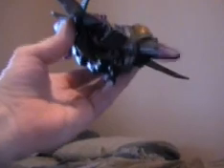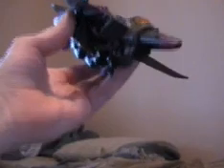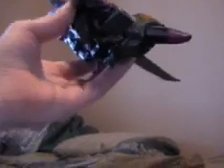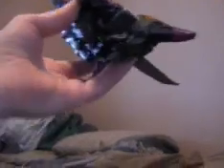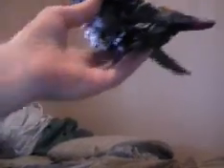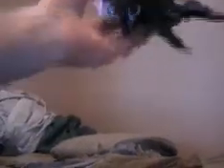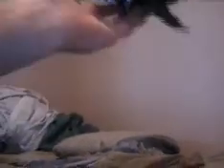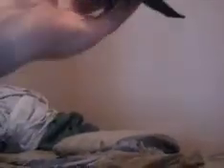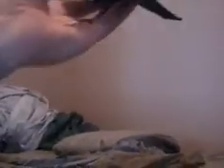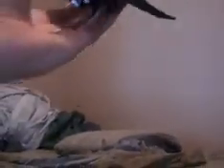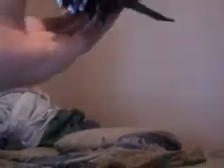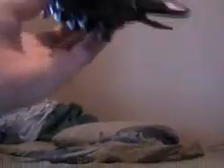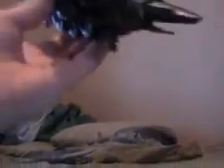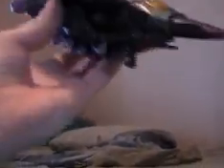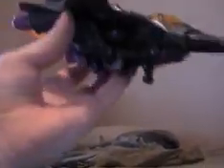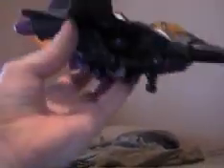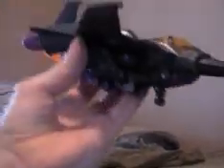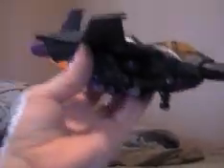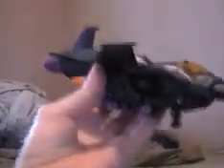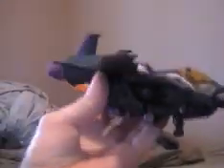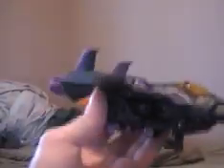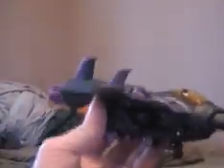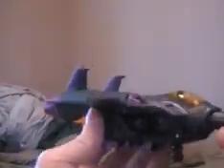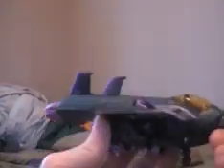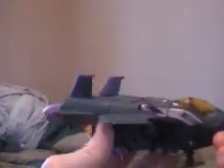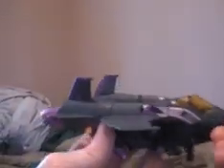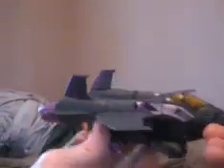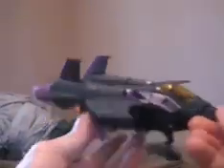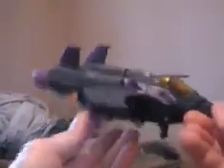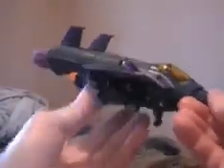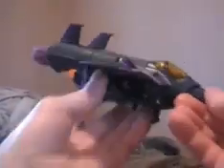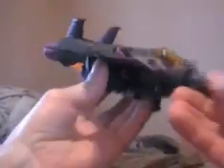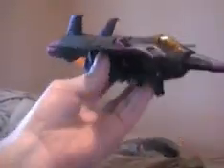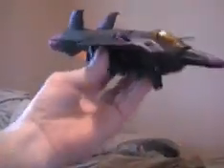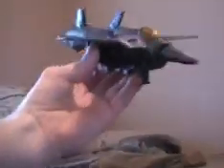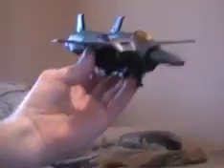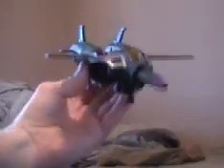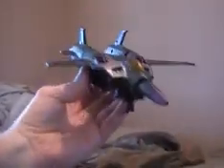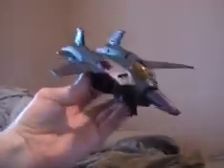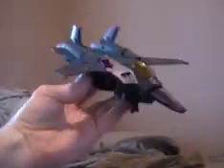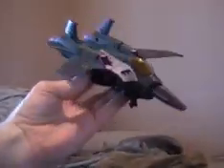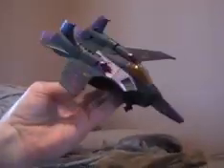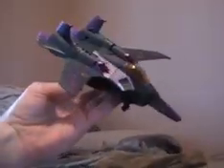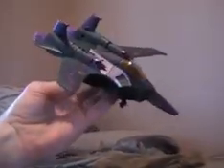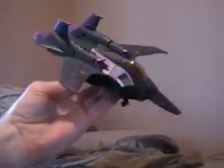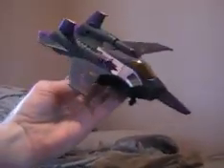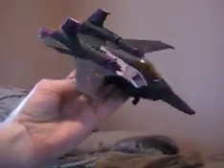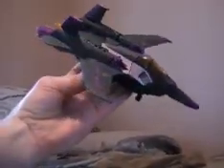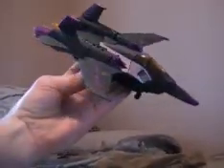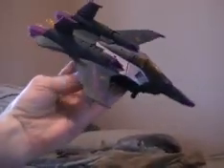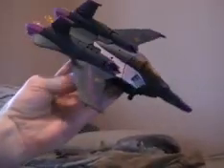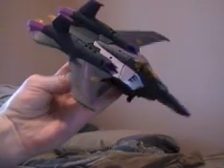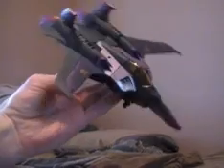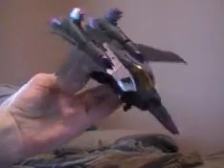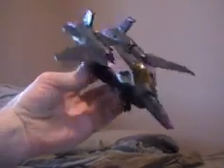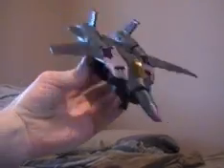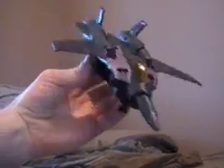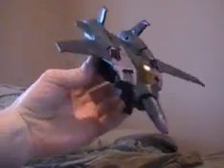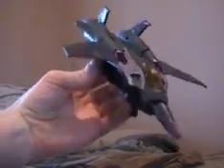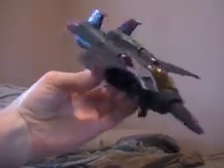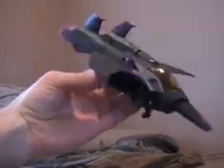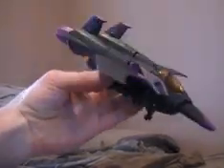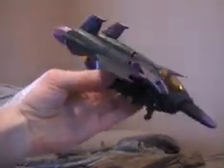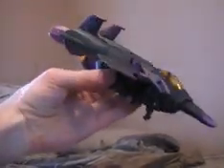Hey, what's up everybody, Mike here with another video review. As you can see, we're looking at animated Skywarp here — a repaint of animated Starscream.